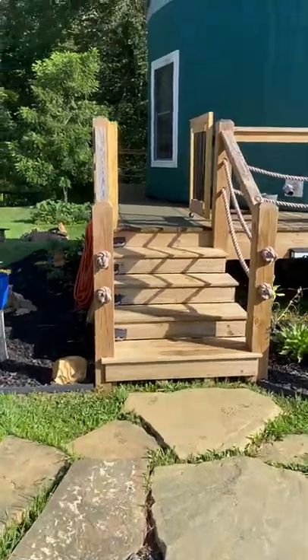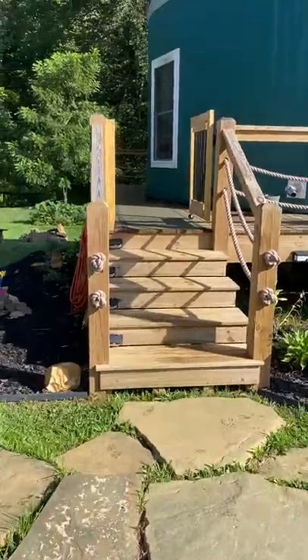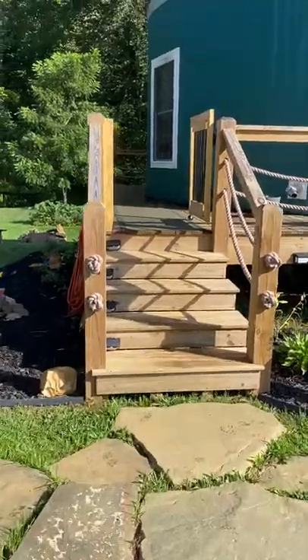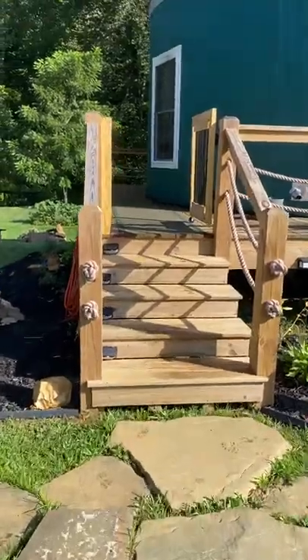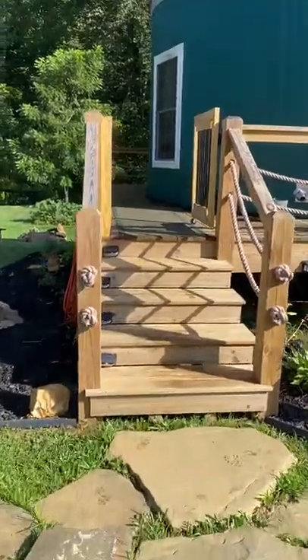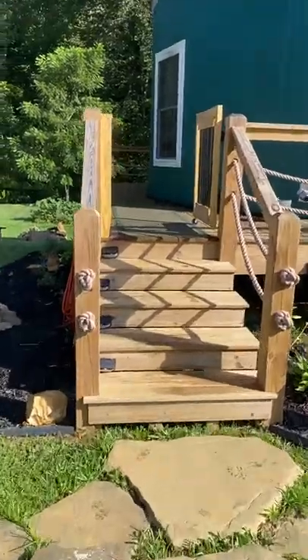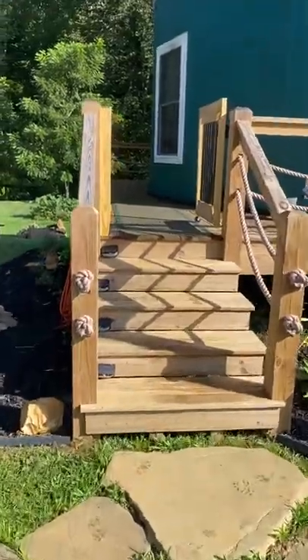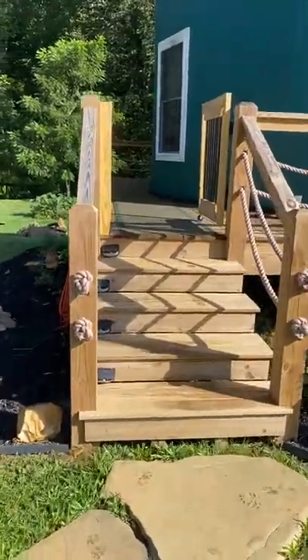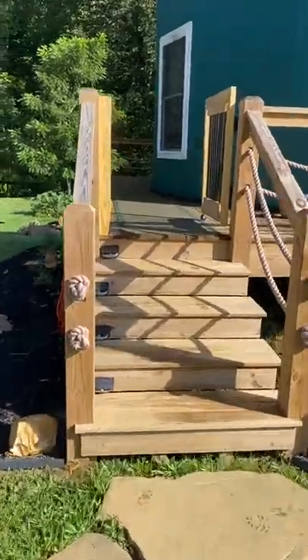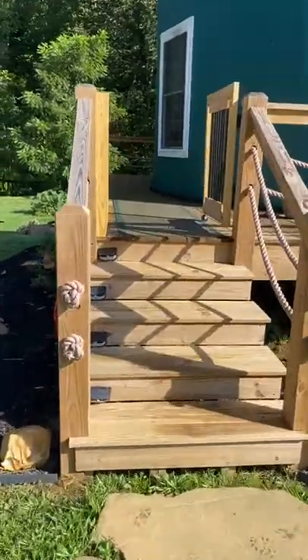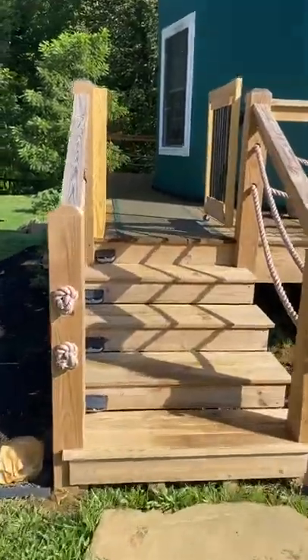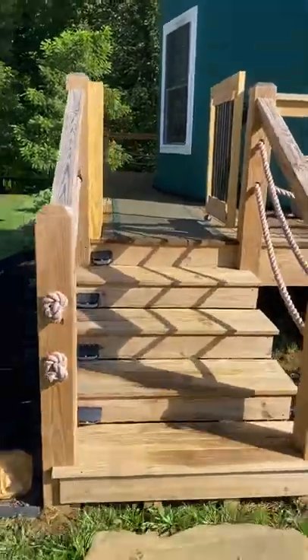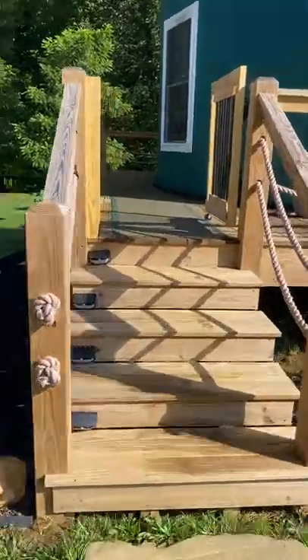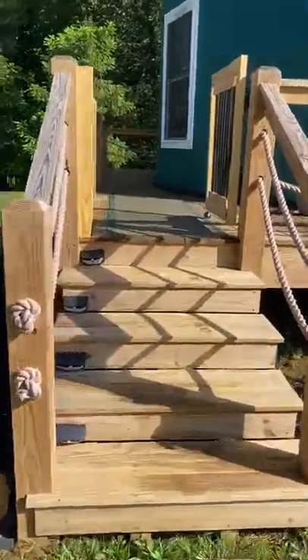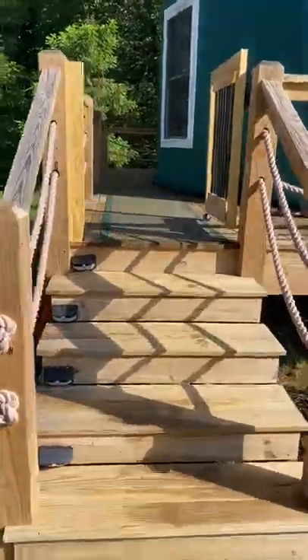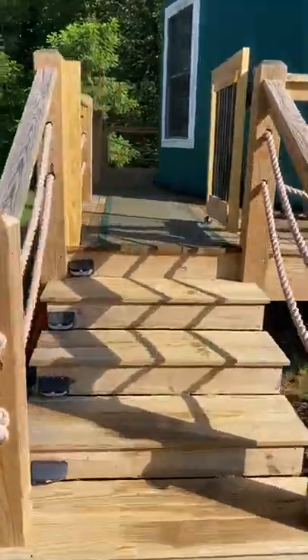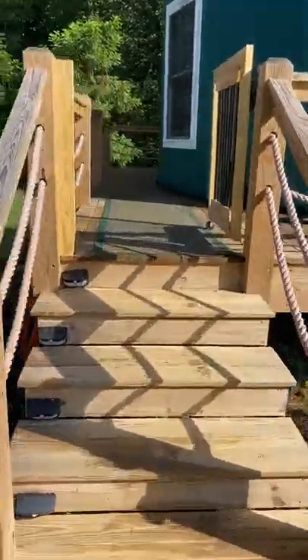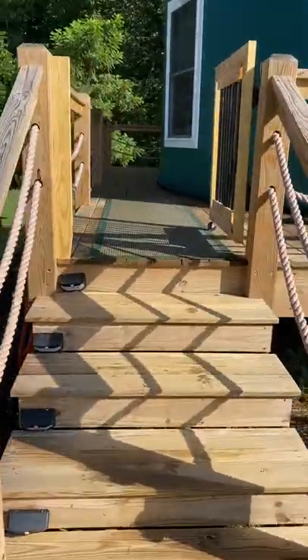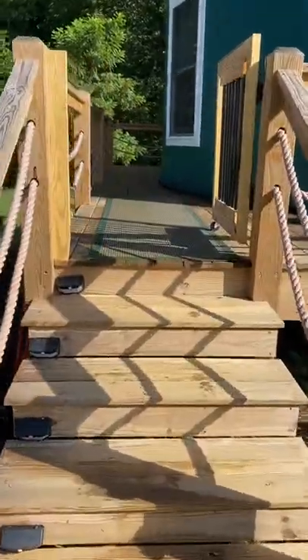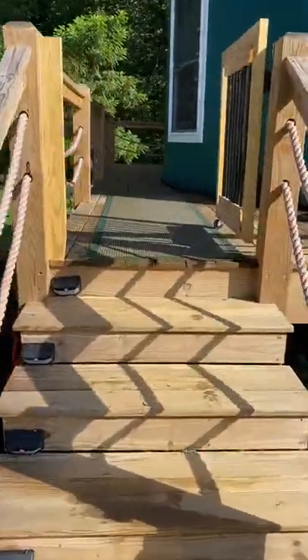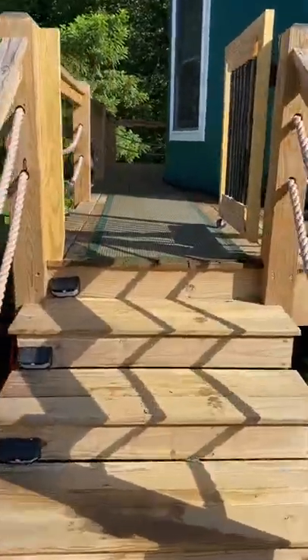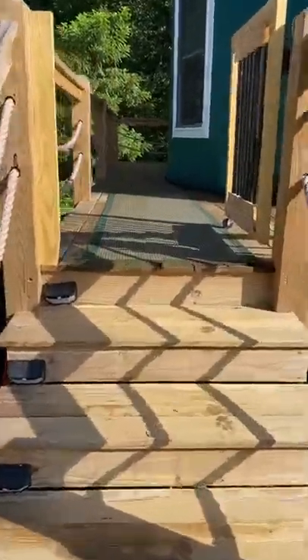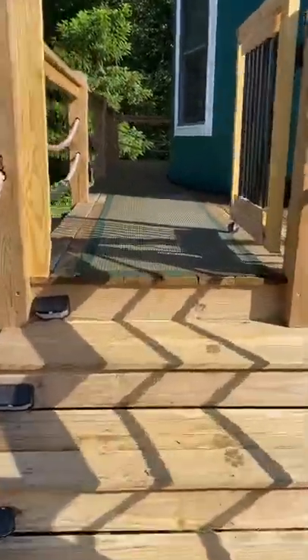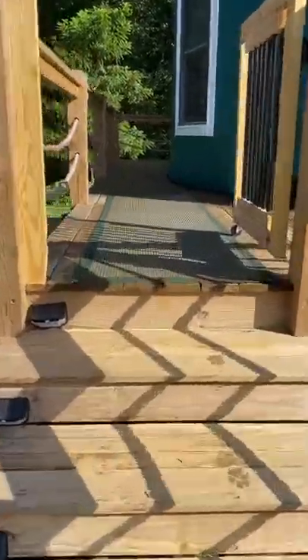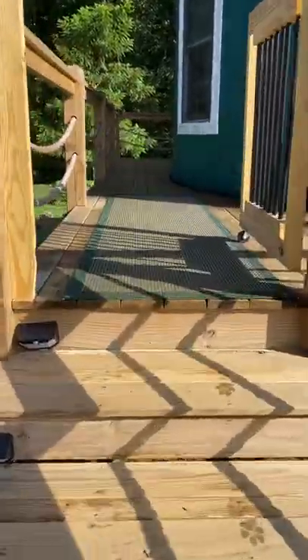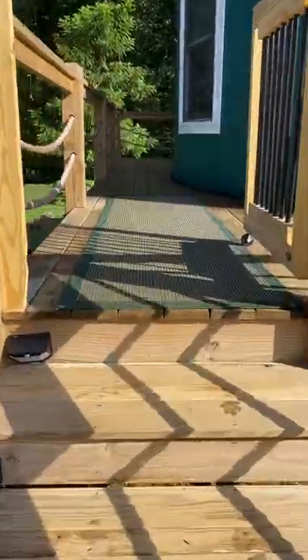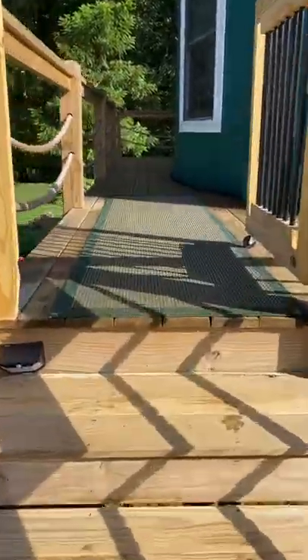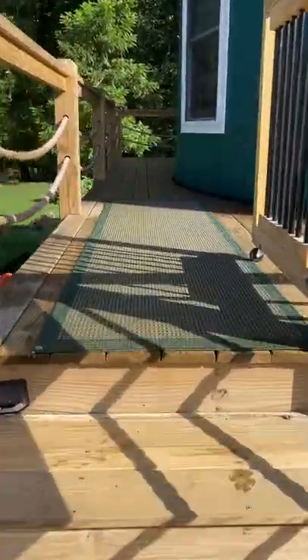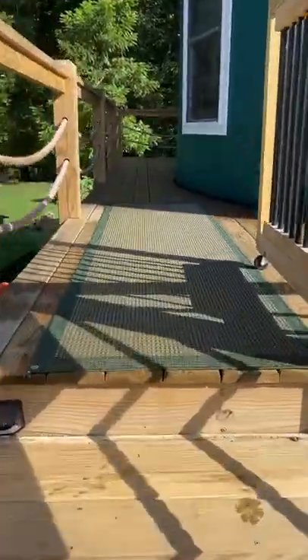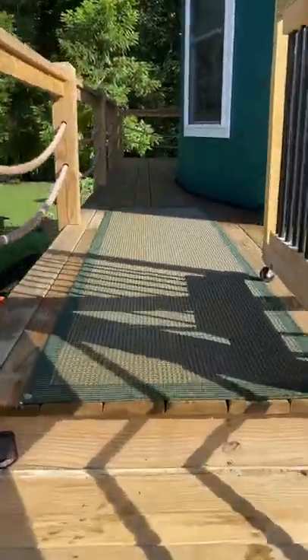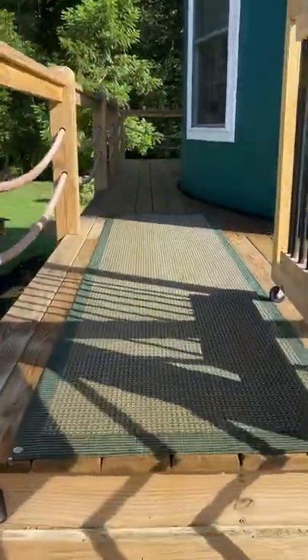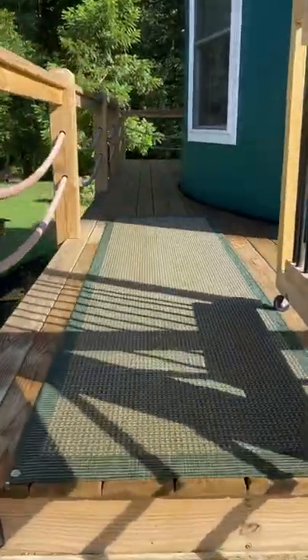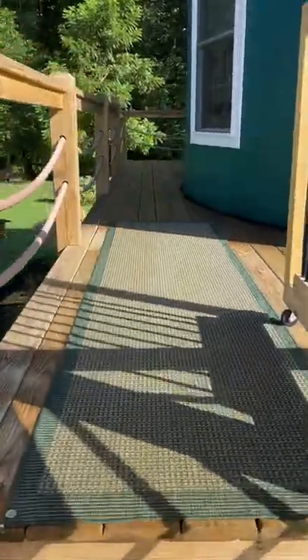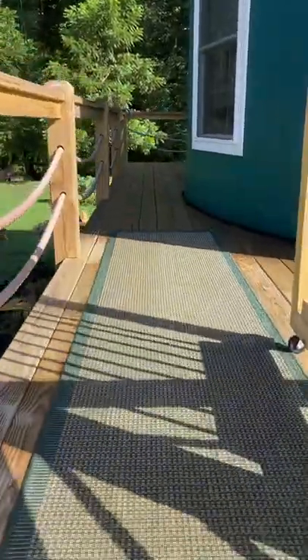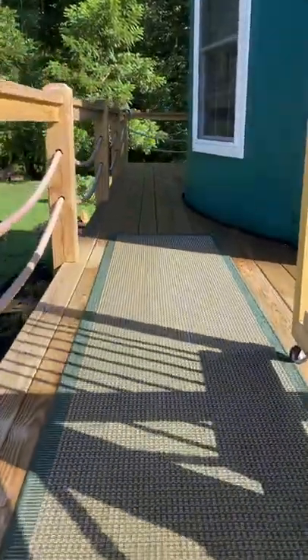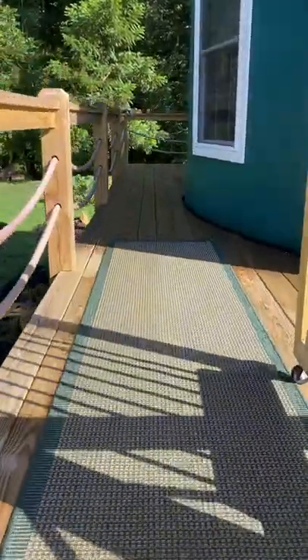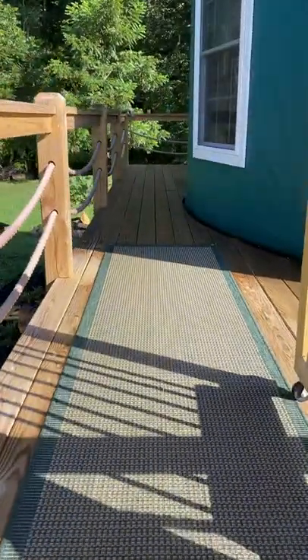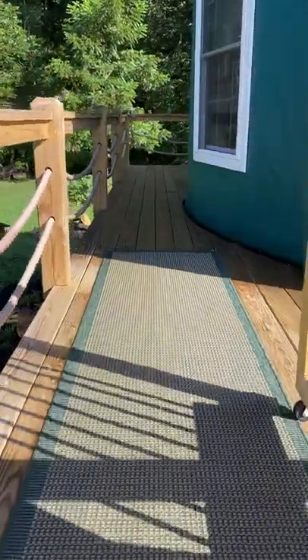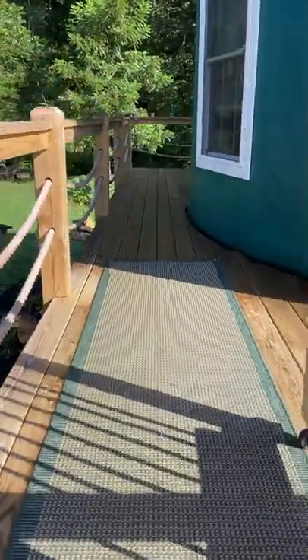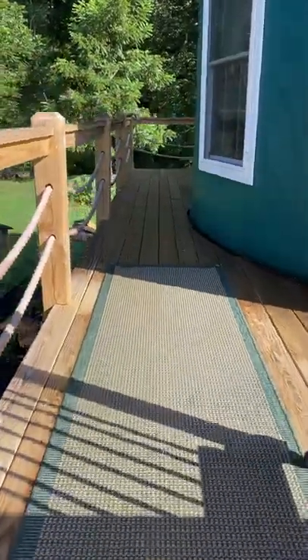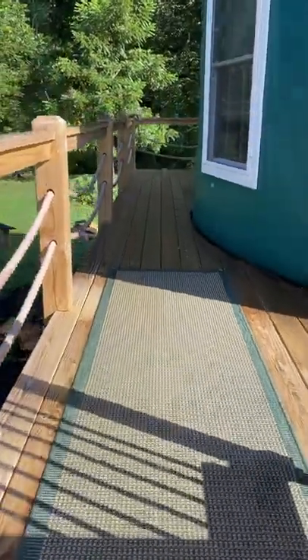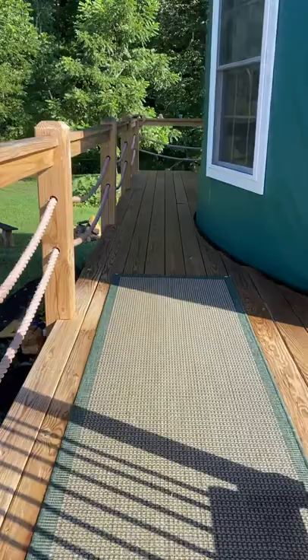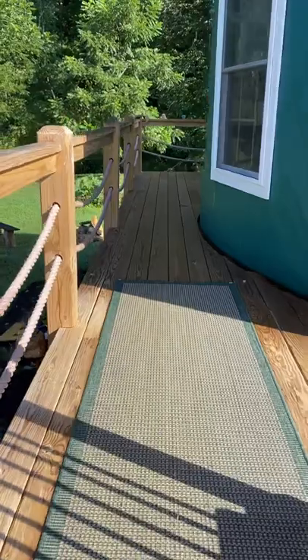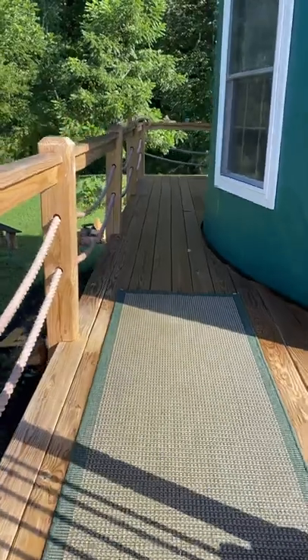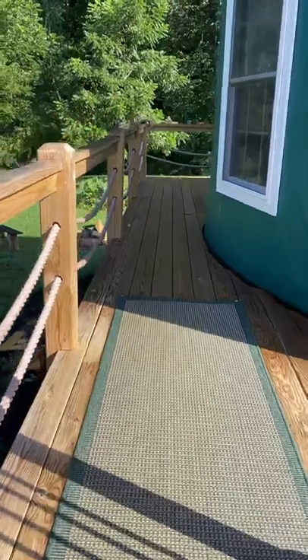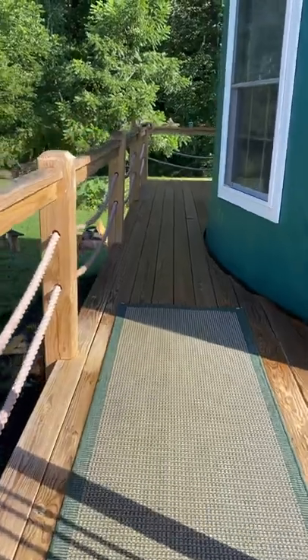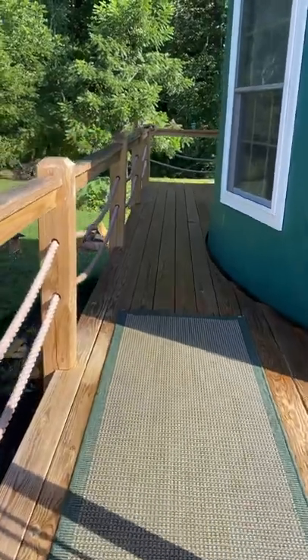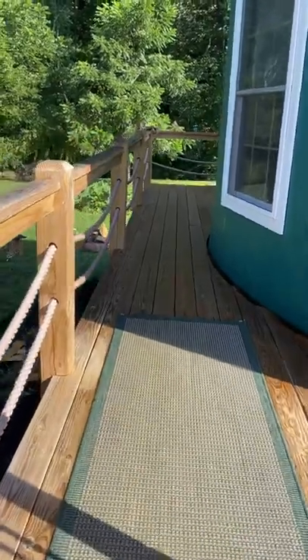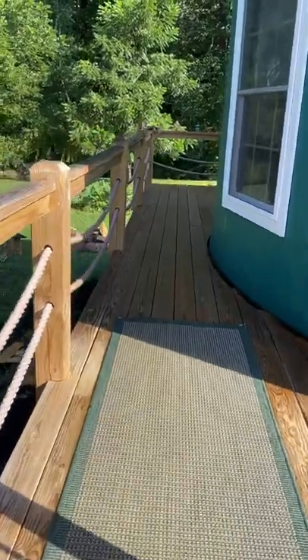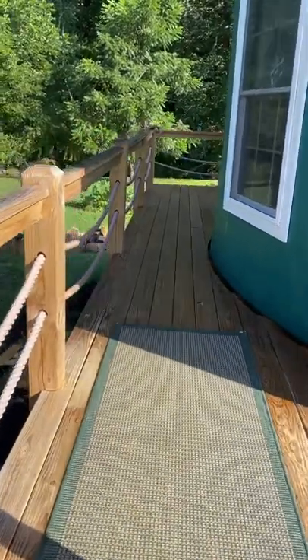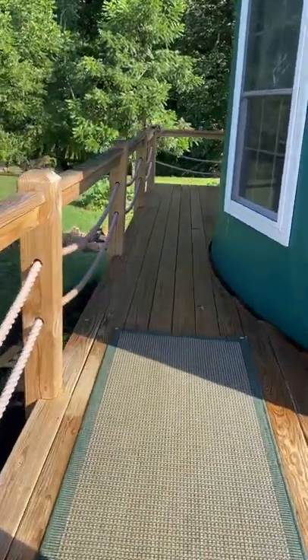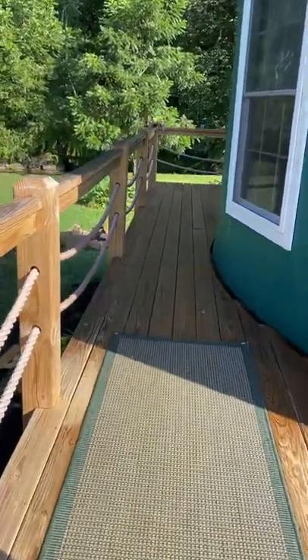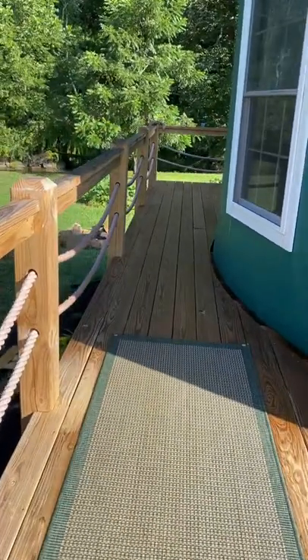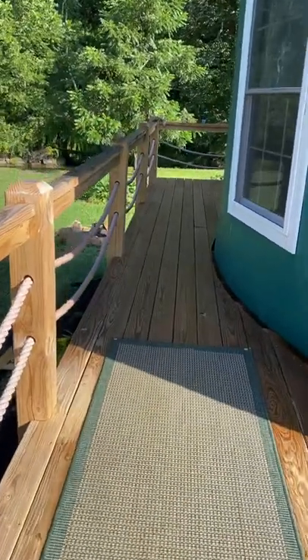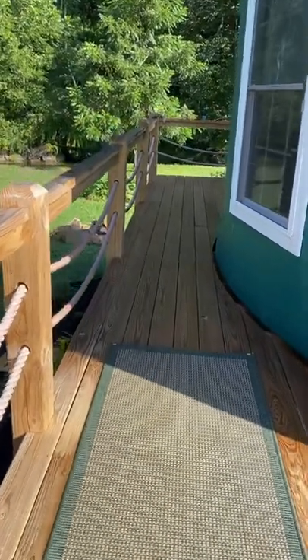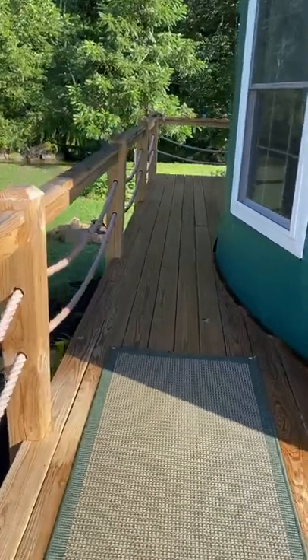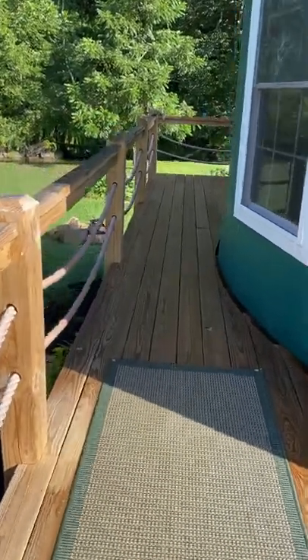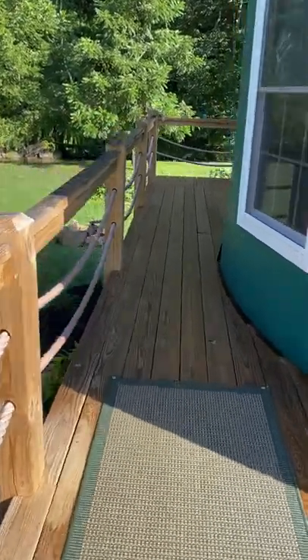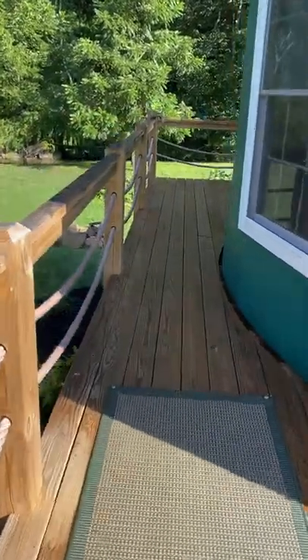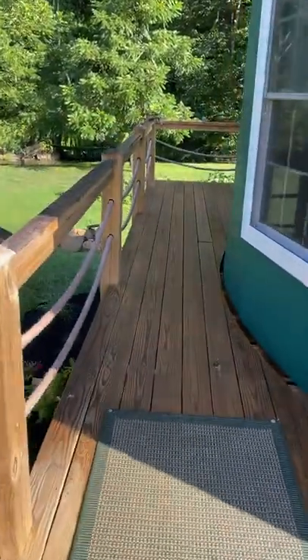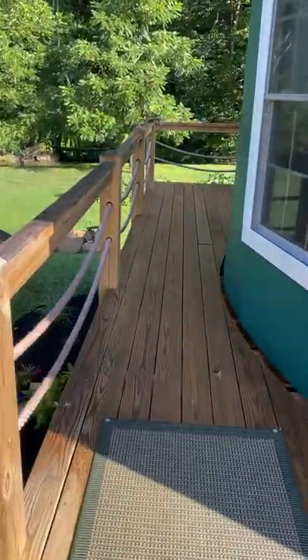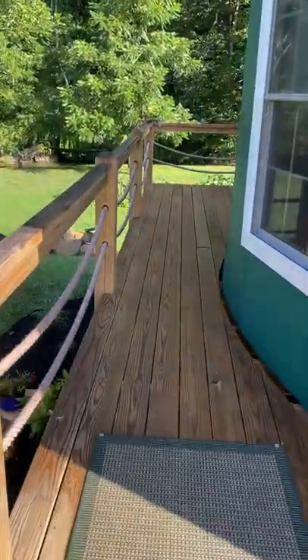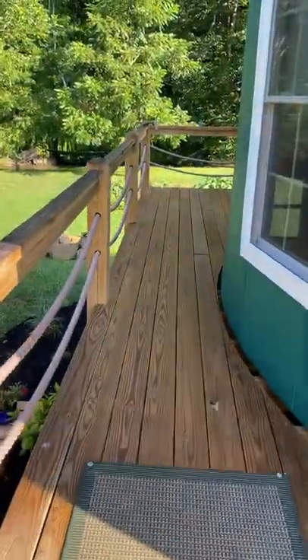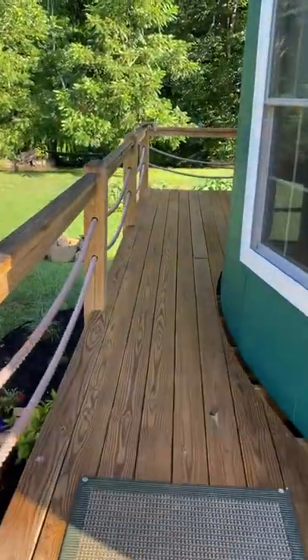Hi, this is Jody. This is the entrance up to your yurt. Go up just four steps.